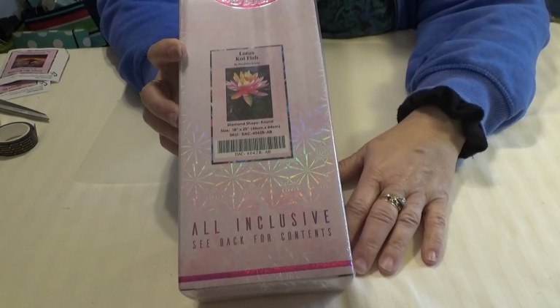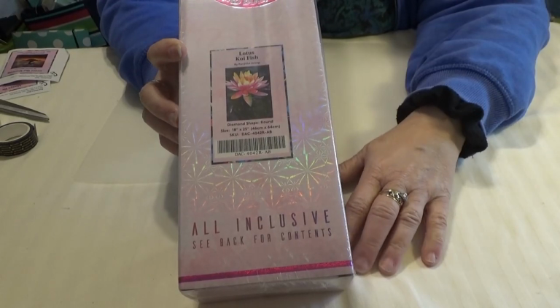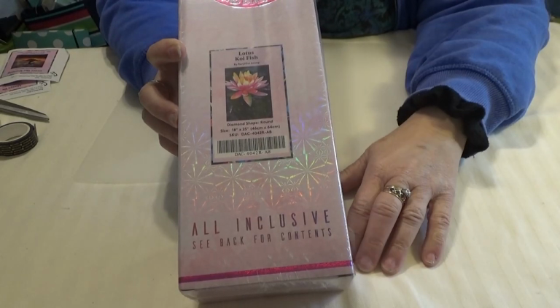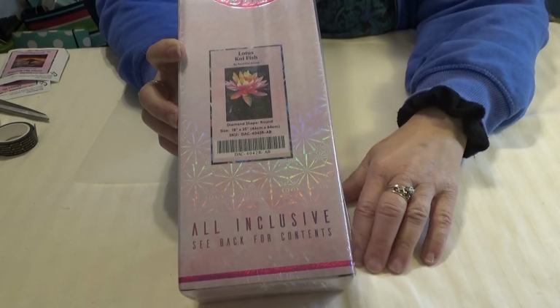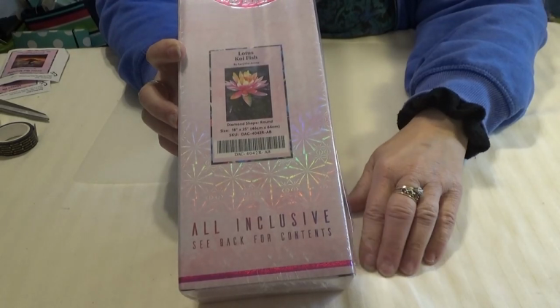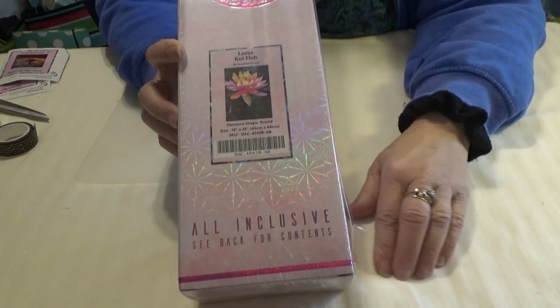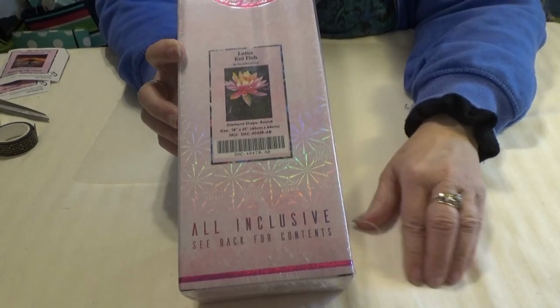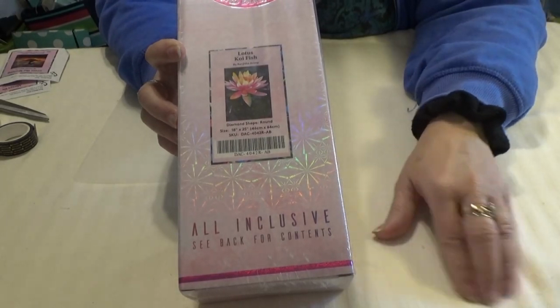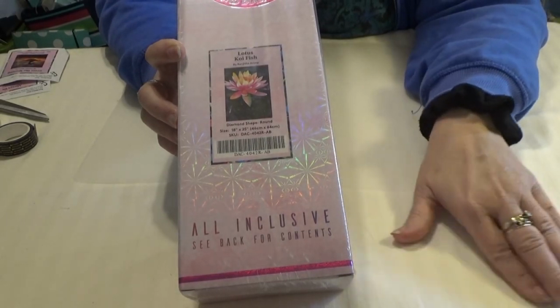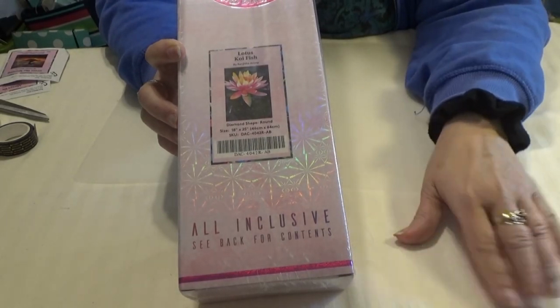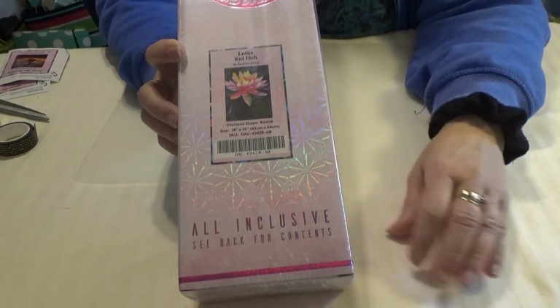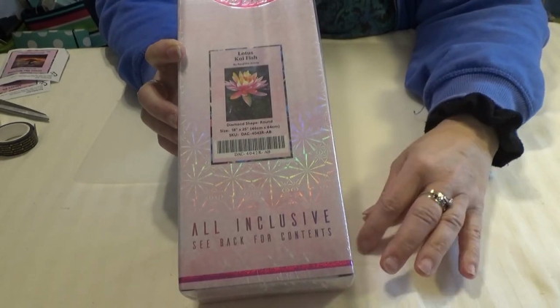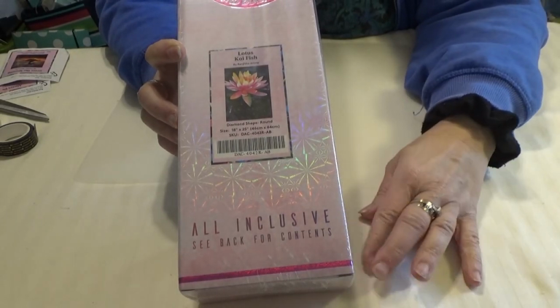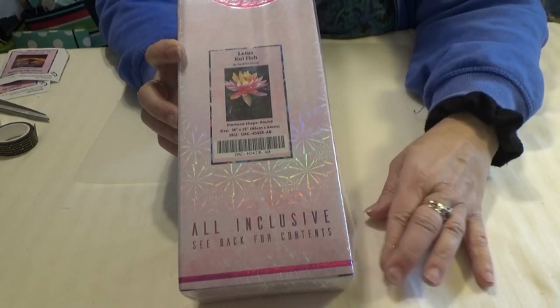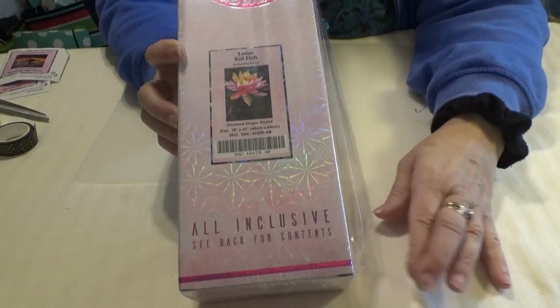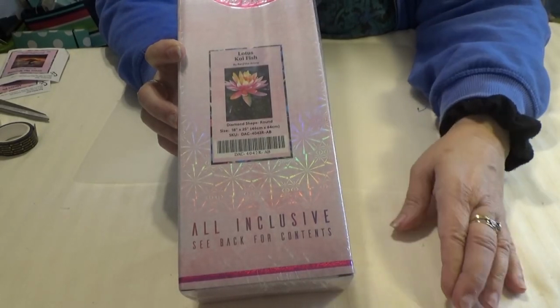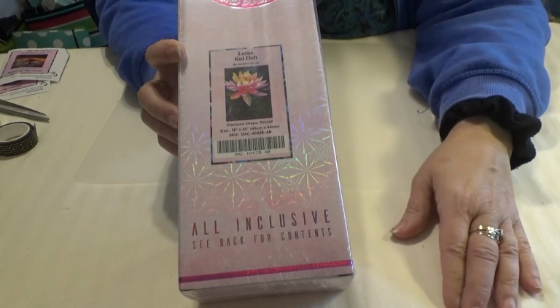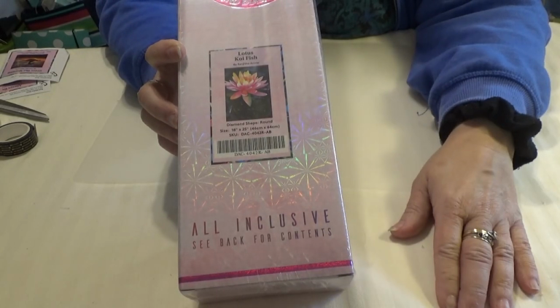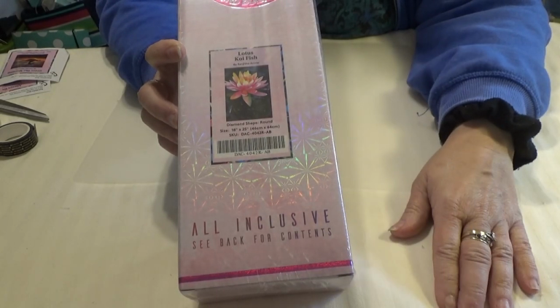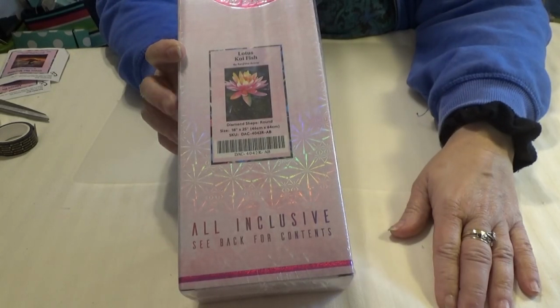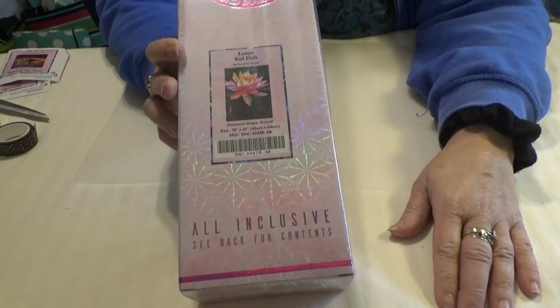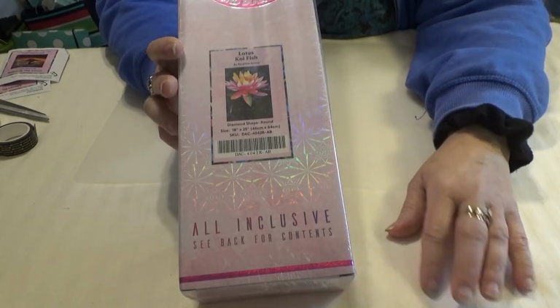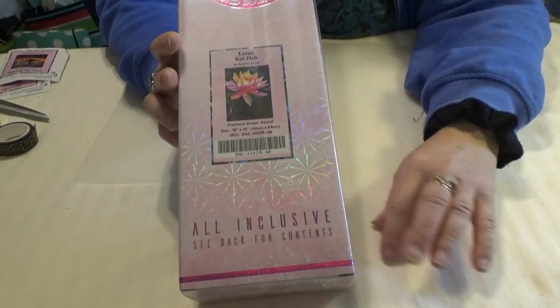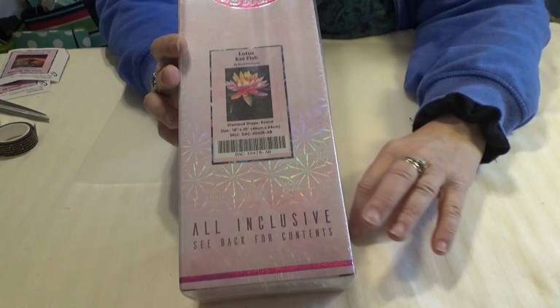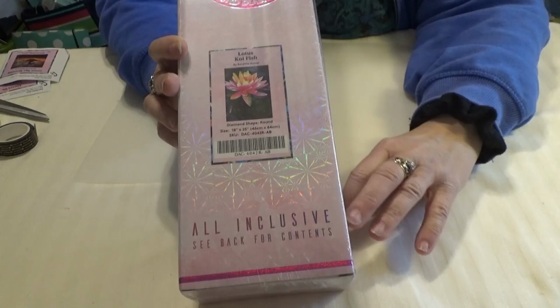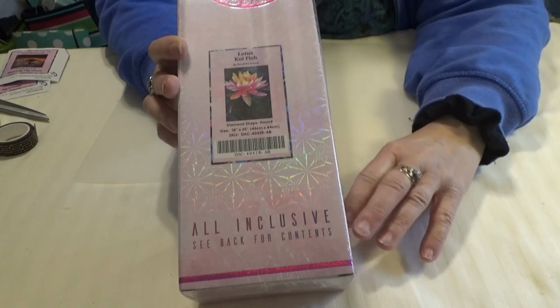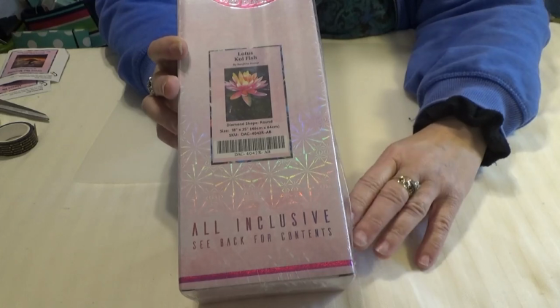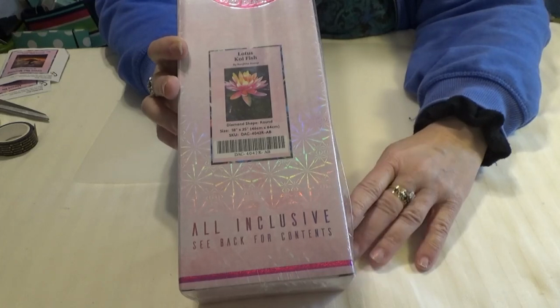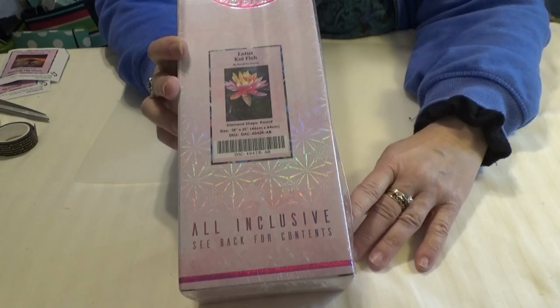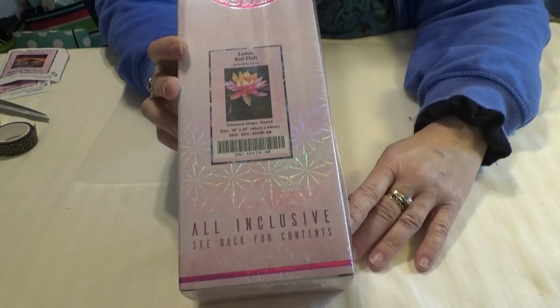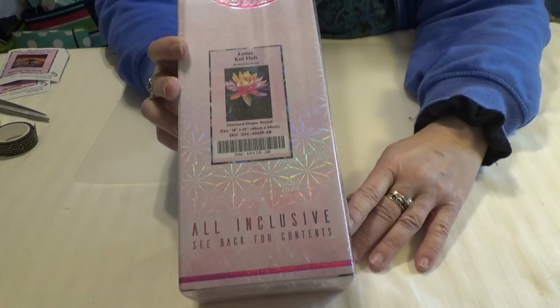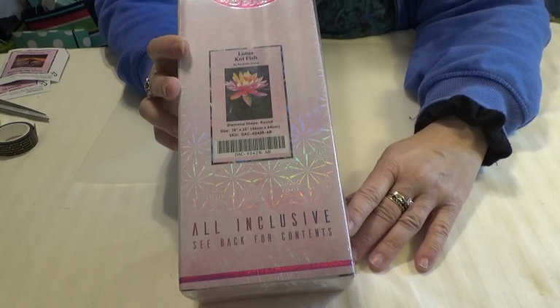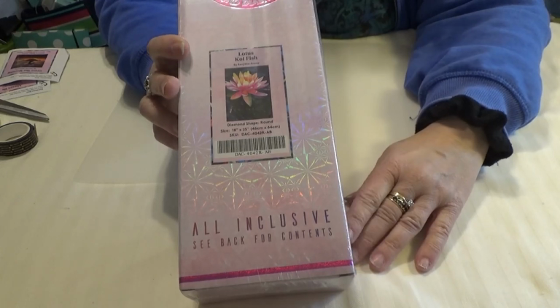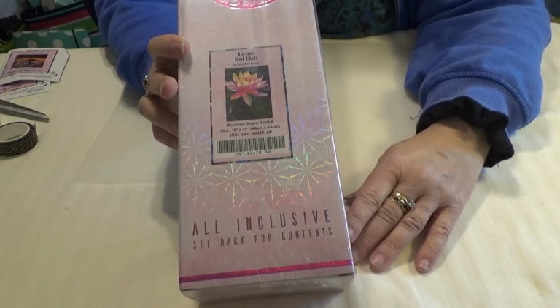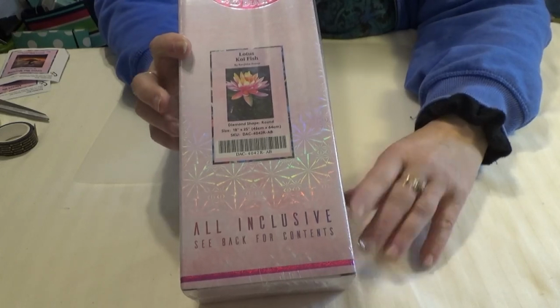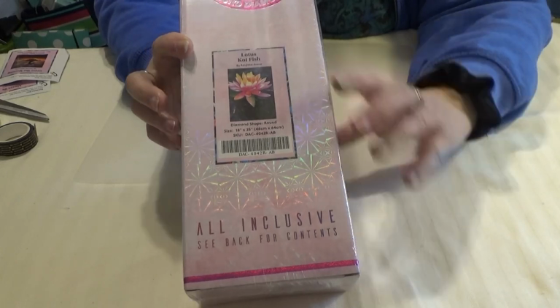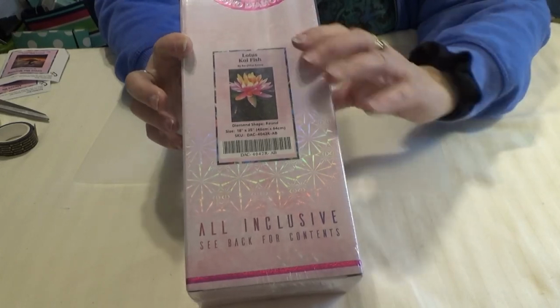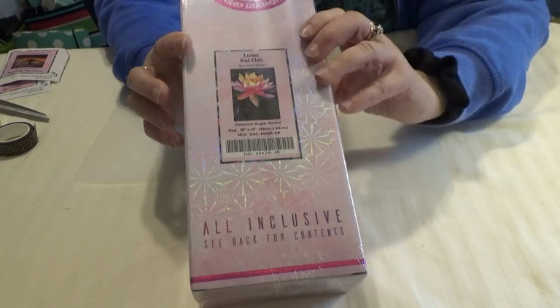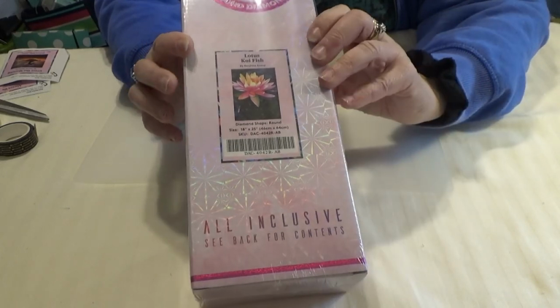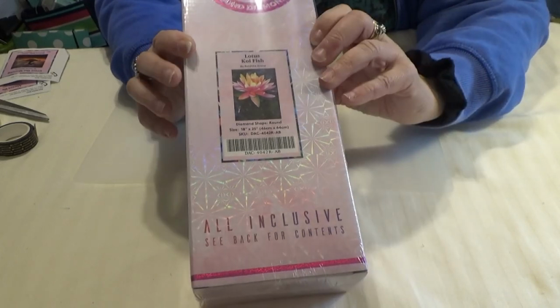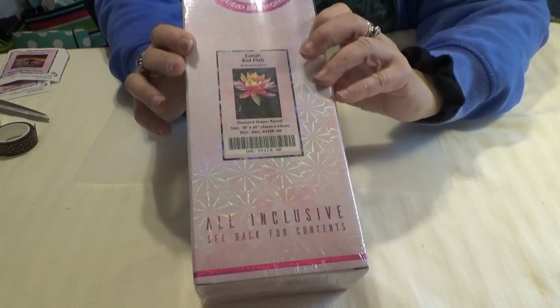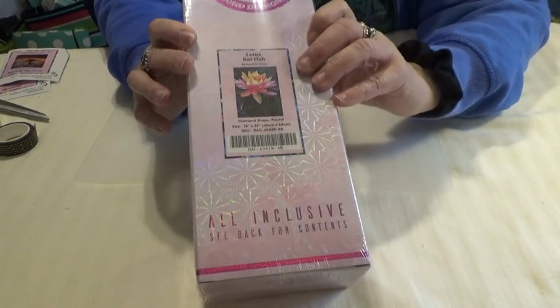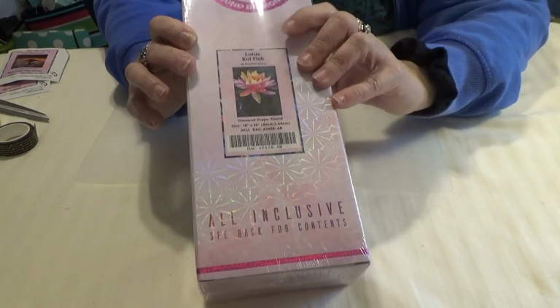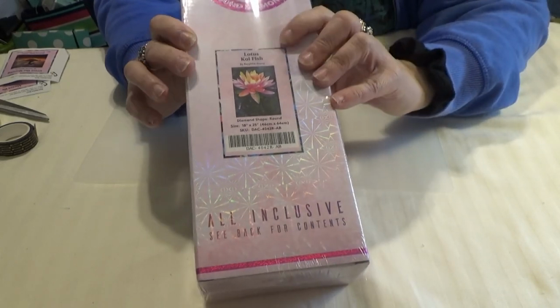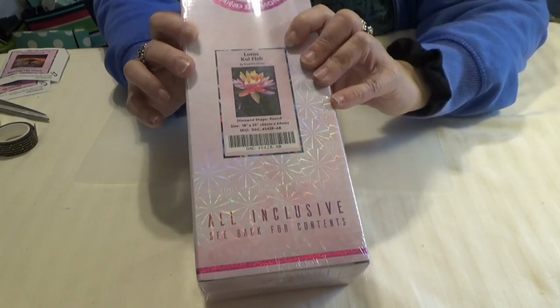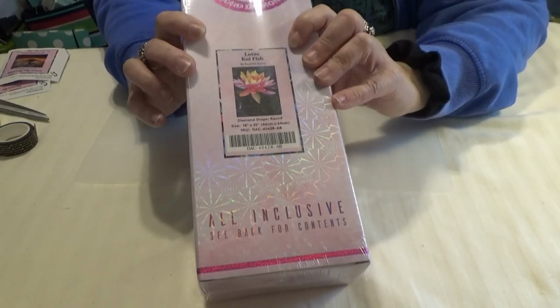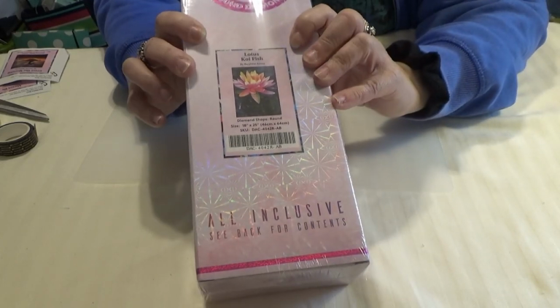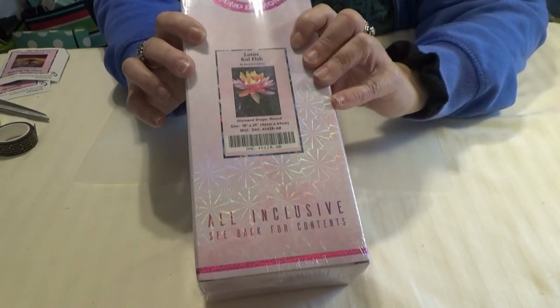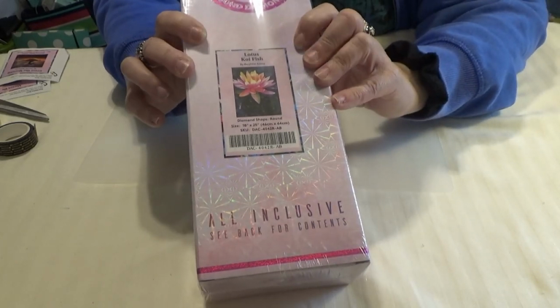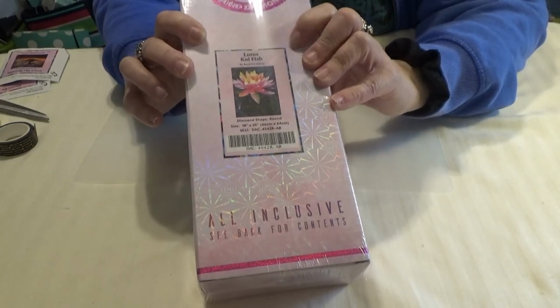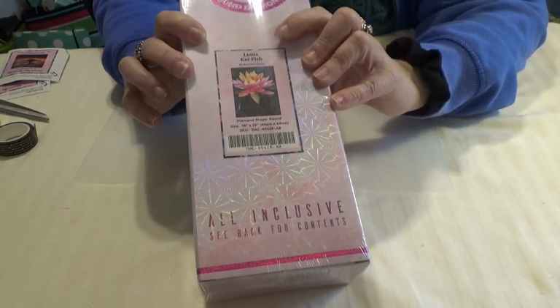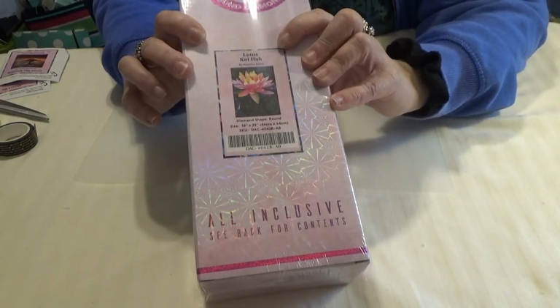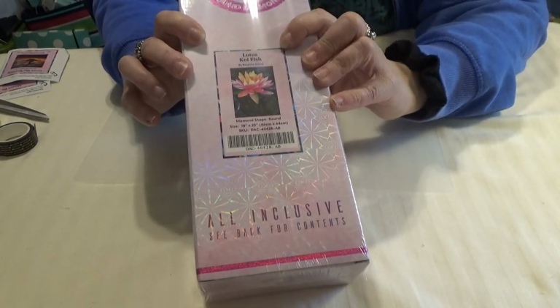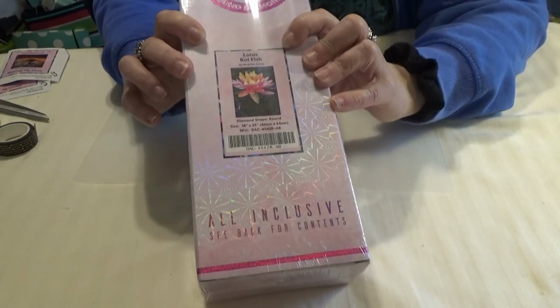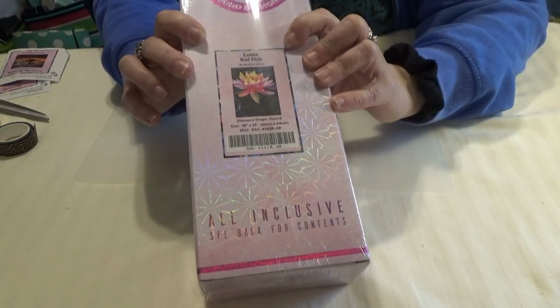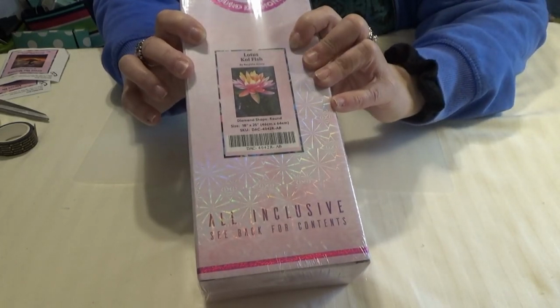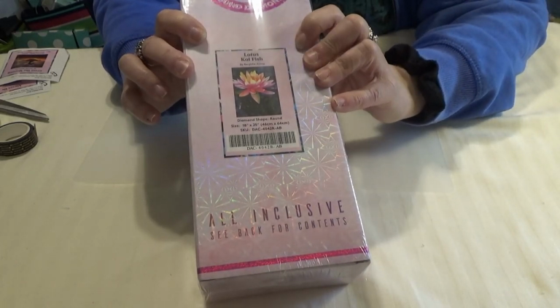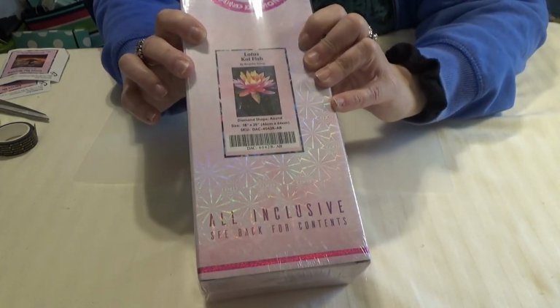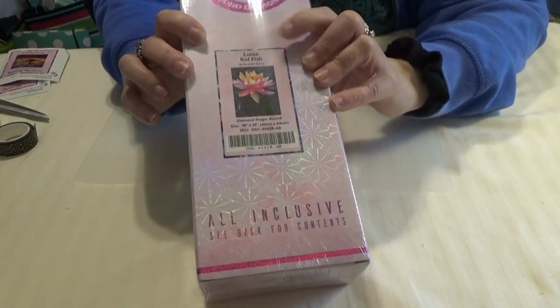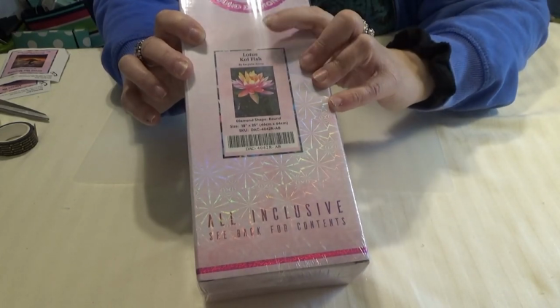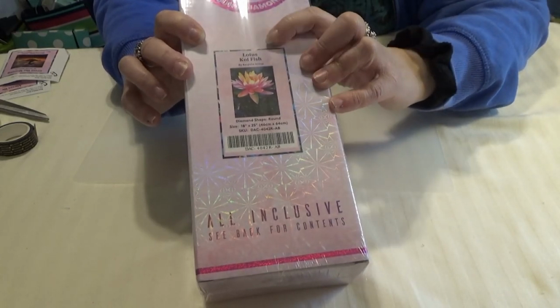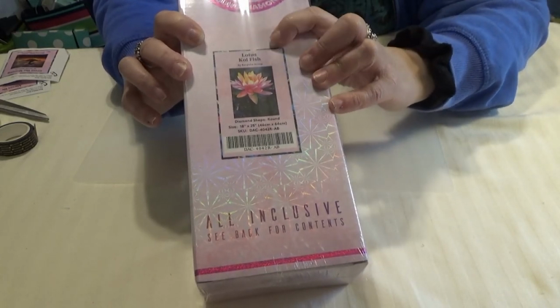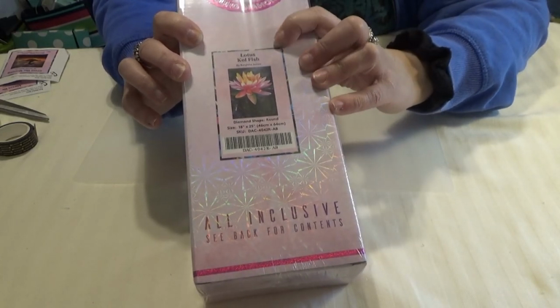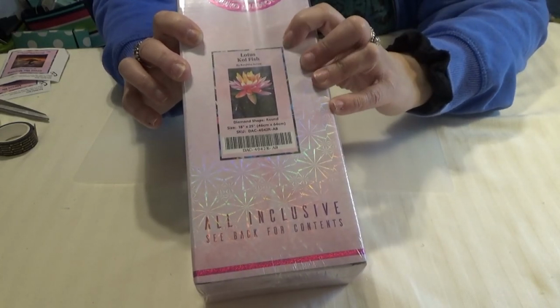Hi Divas! I have a special Diamond Art Club kit to show you today and it is Lotus Koi Fish.